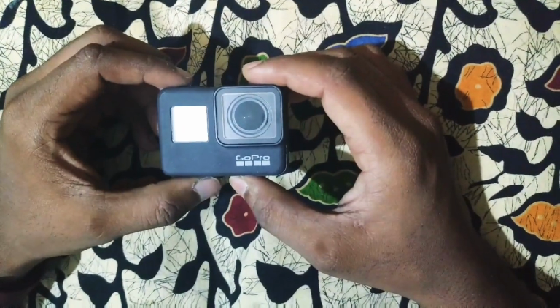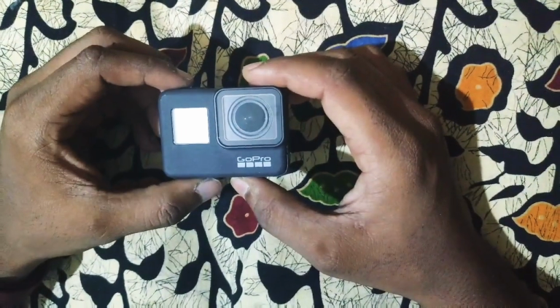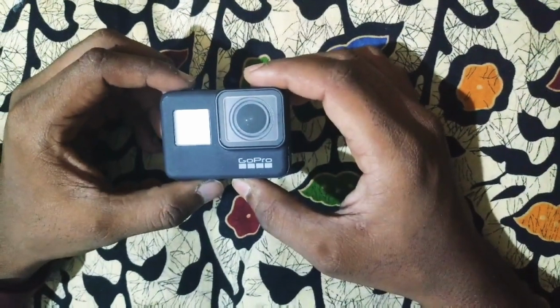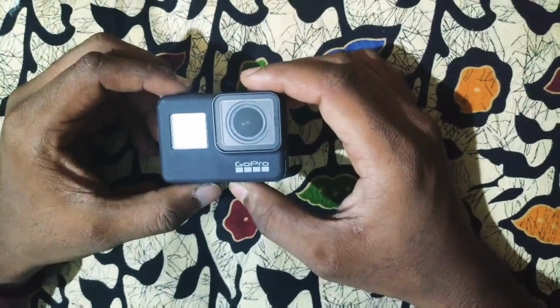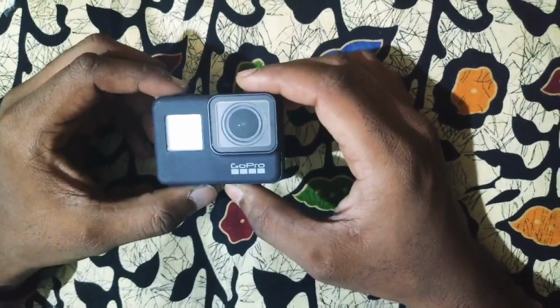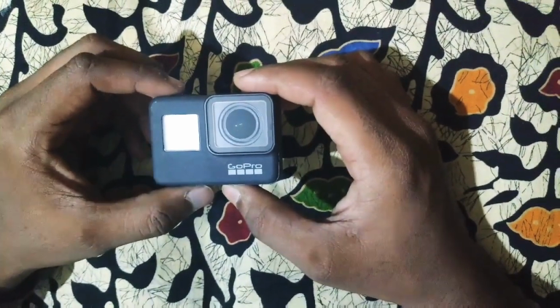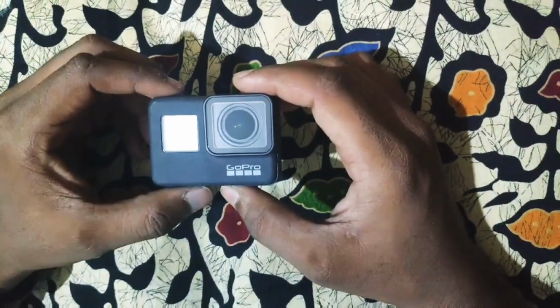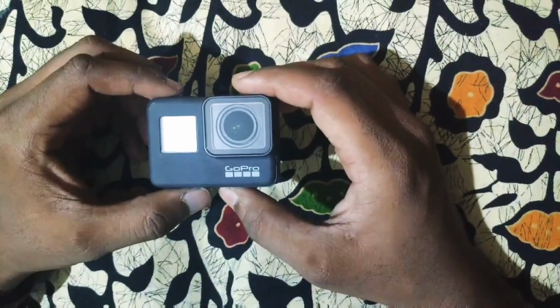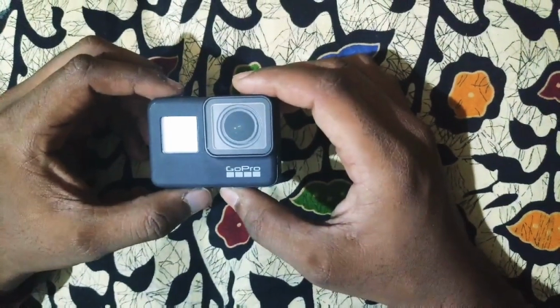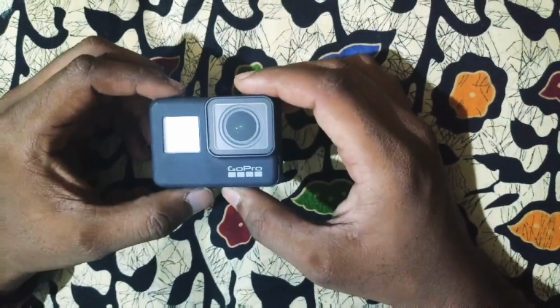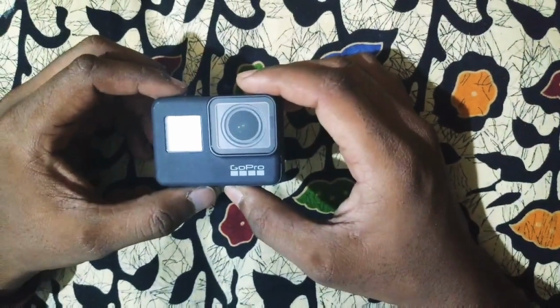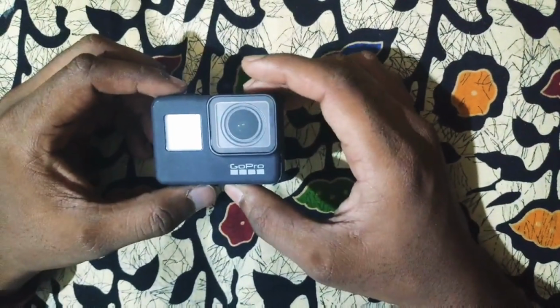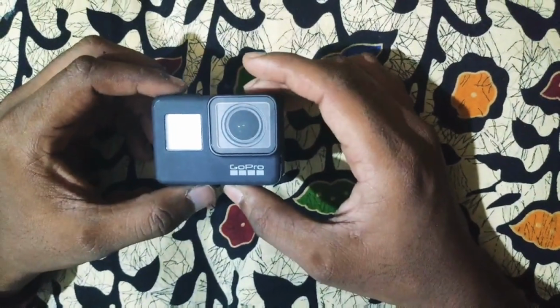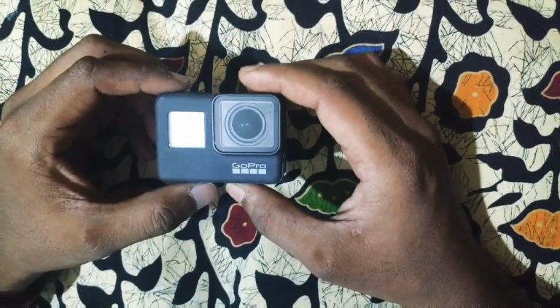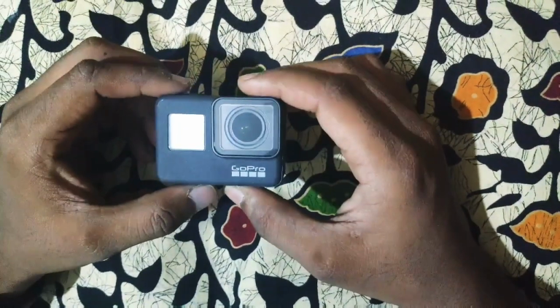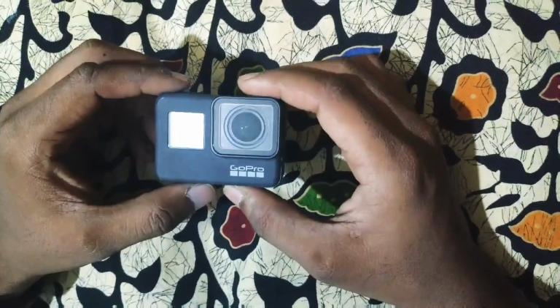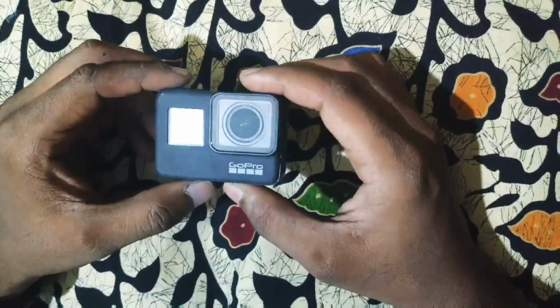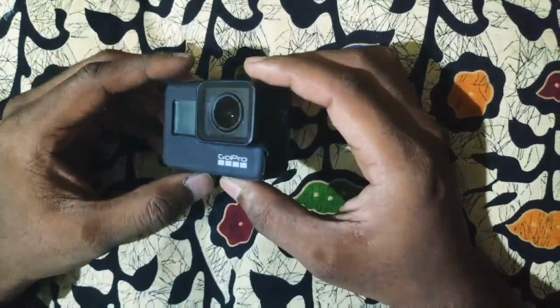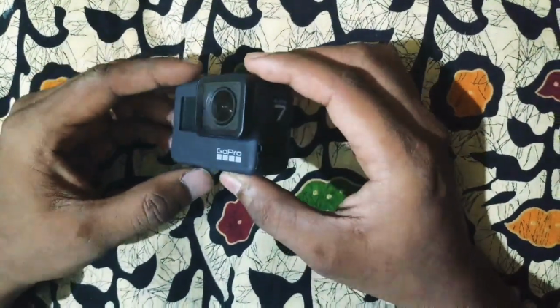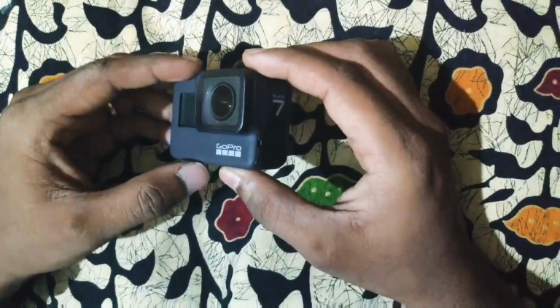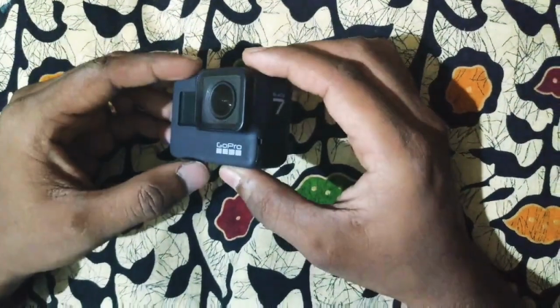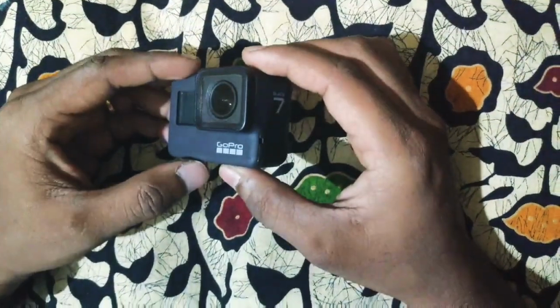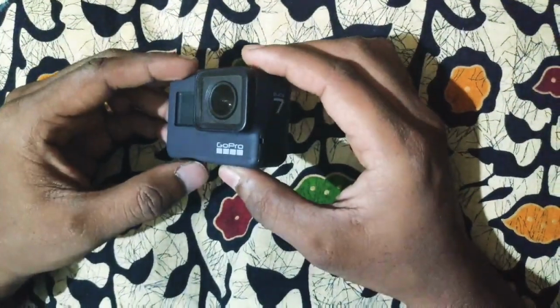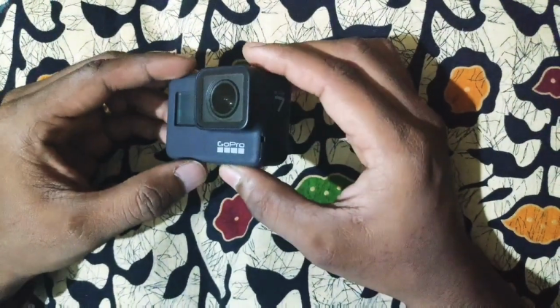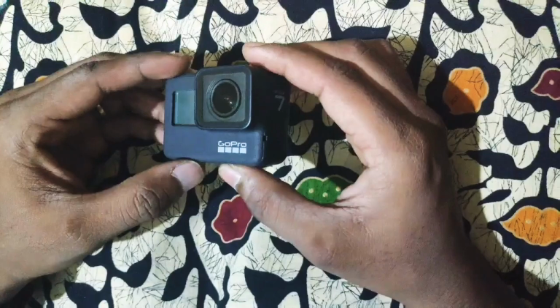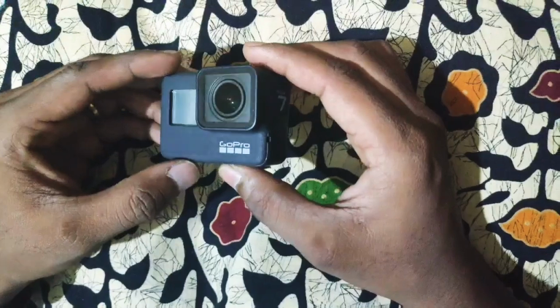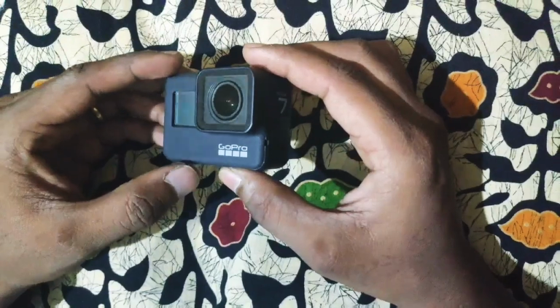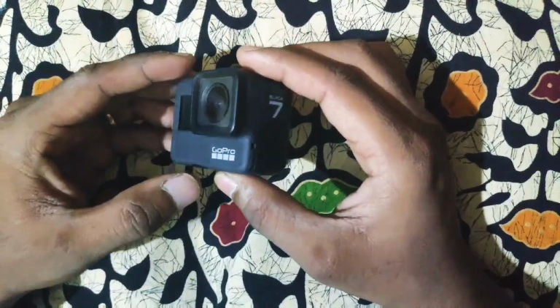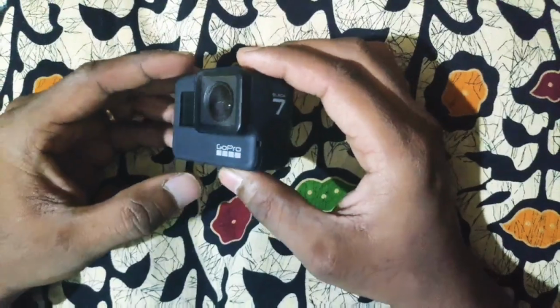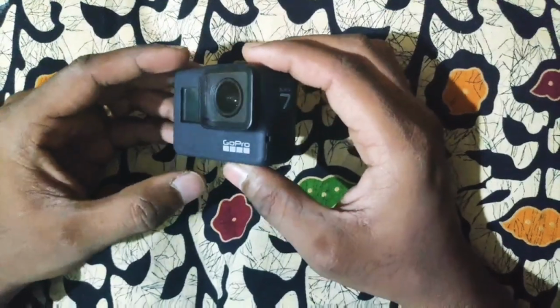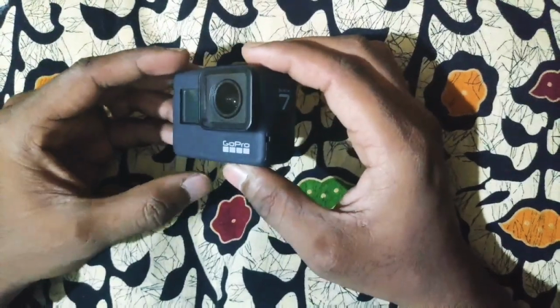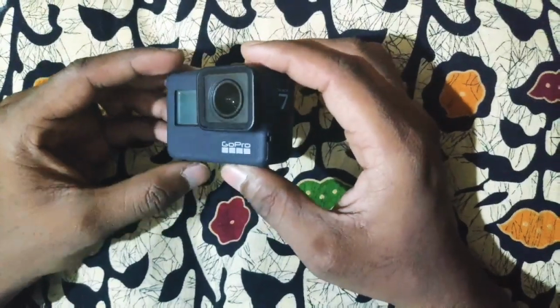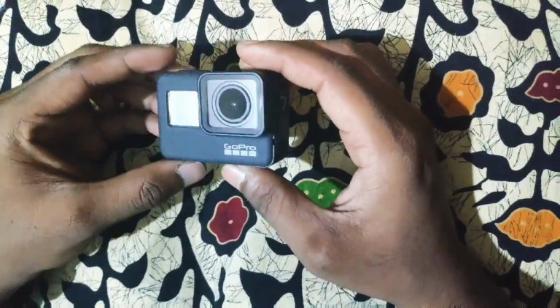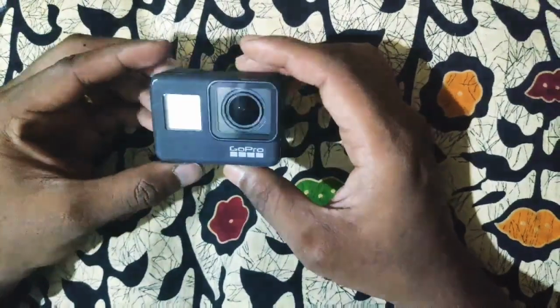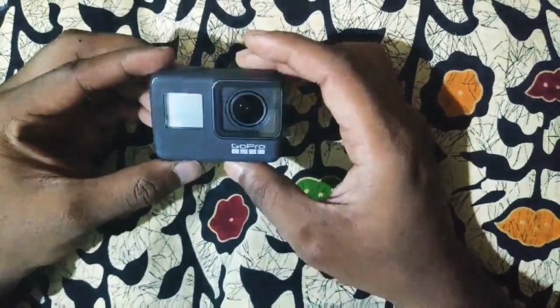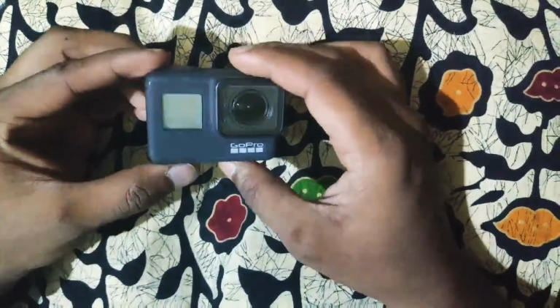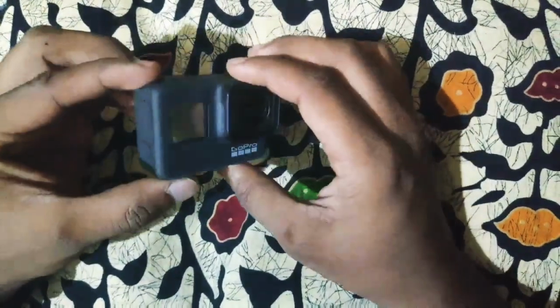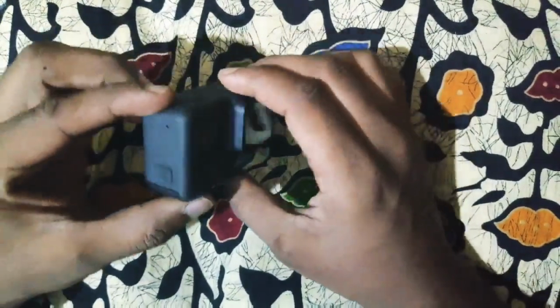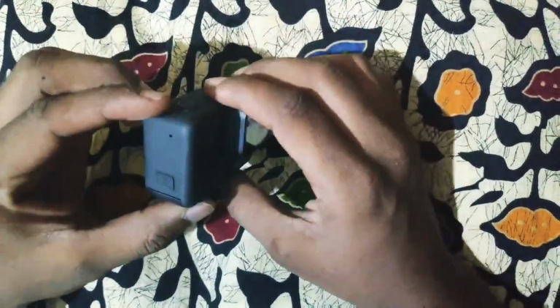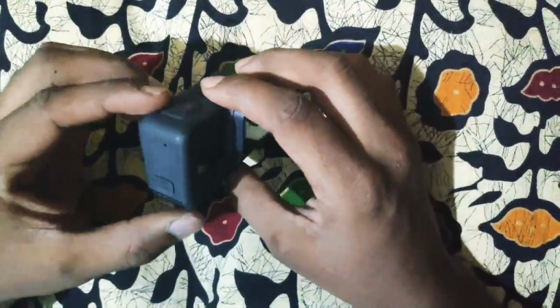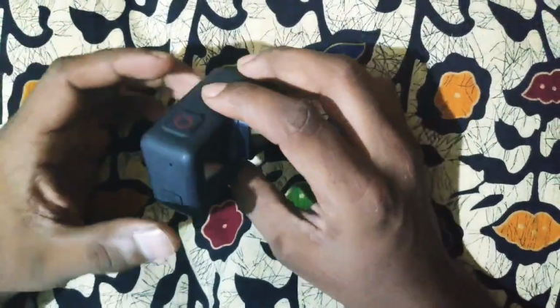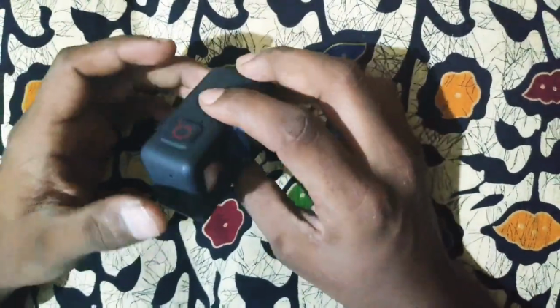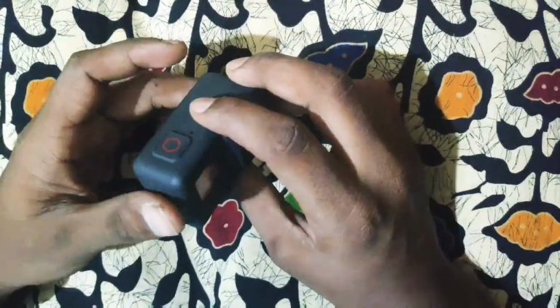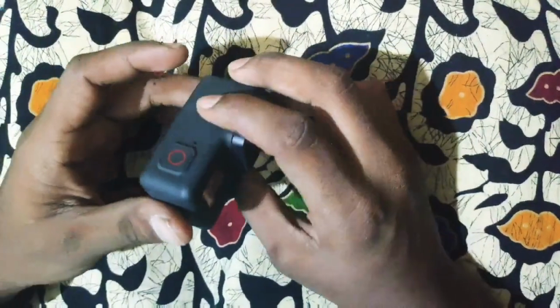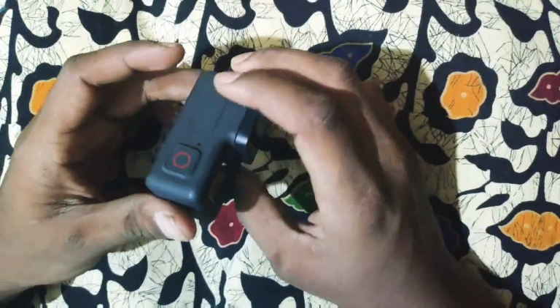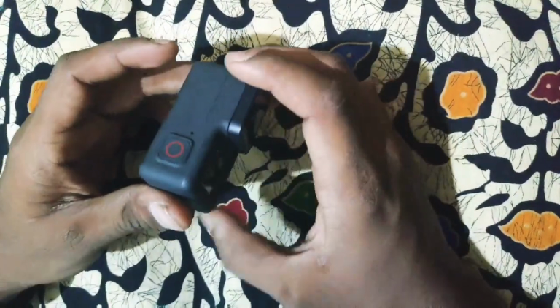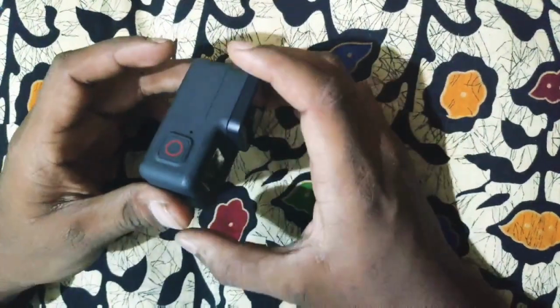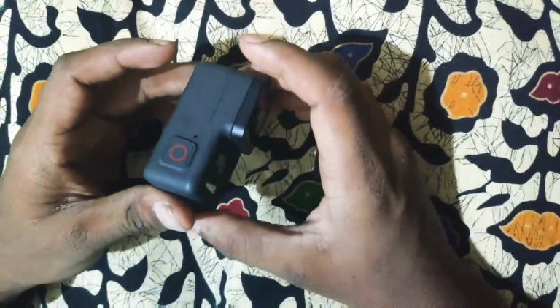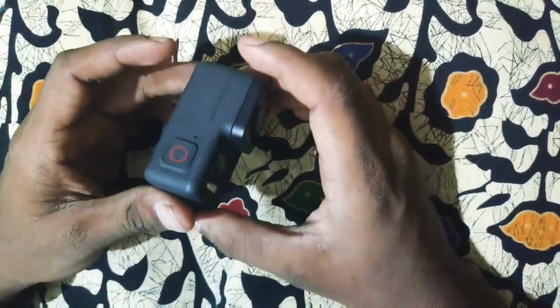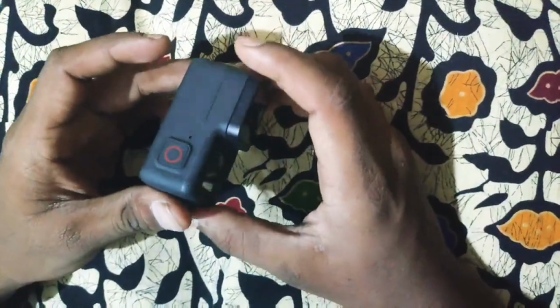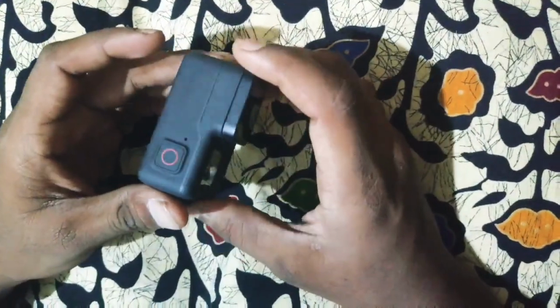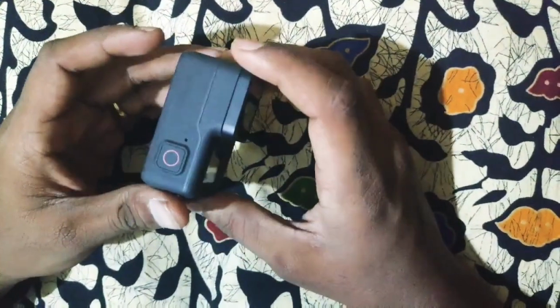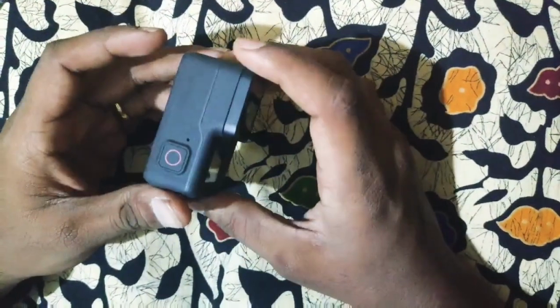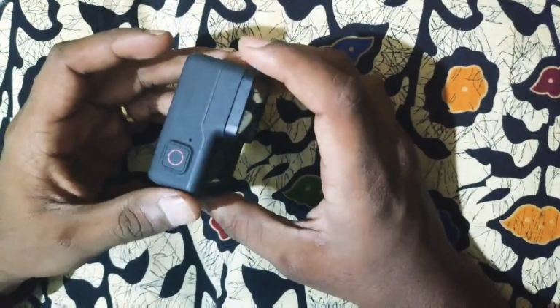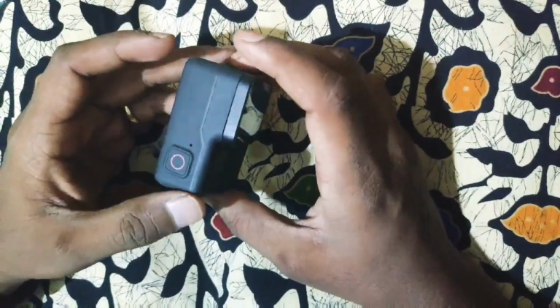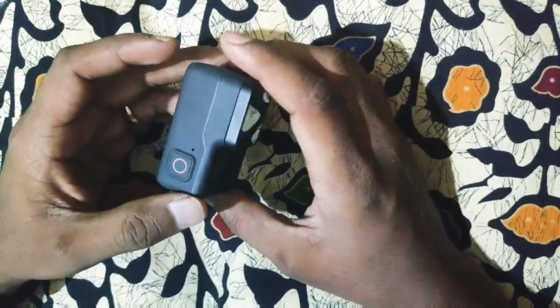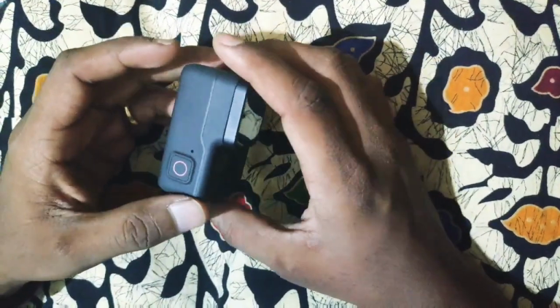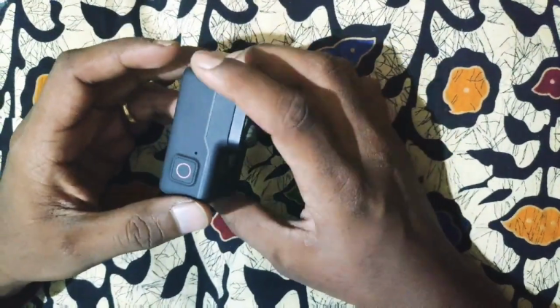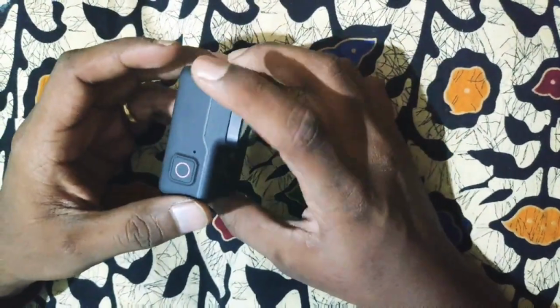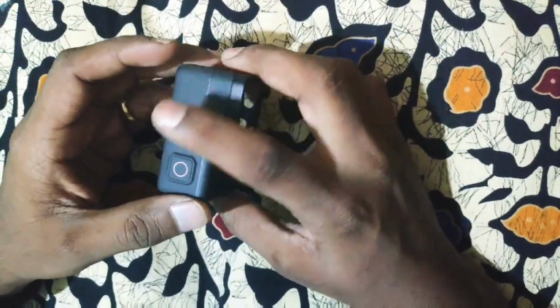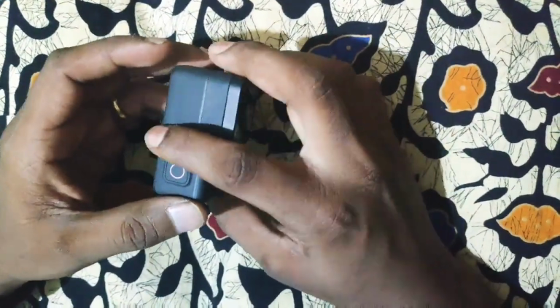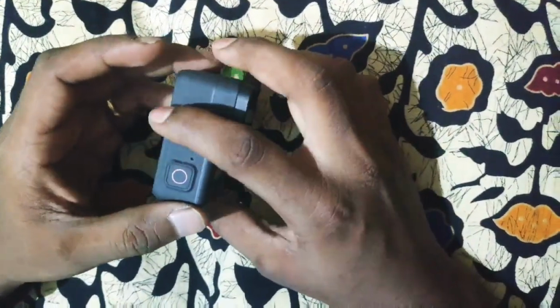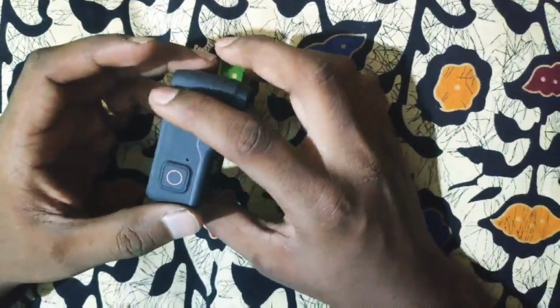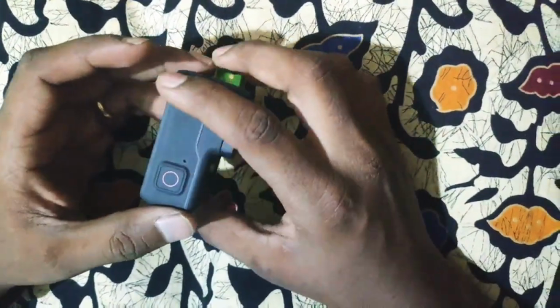Hi guys, I am Sri Ram. Welcome to my YouTube channel. In this video, let's talk about the features and user review of Hero GoPro 7.